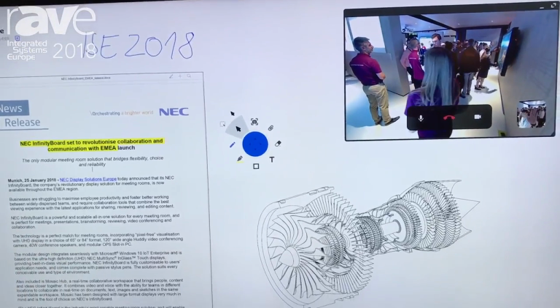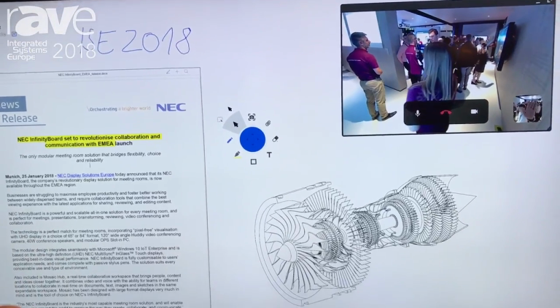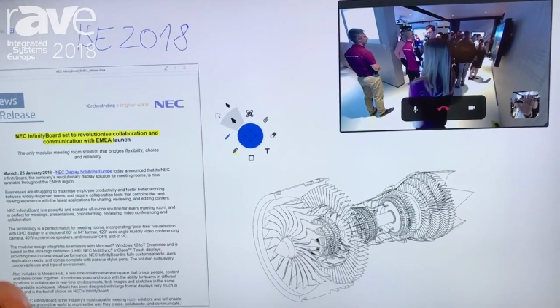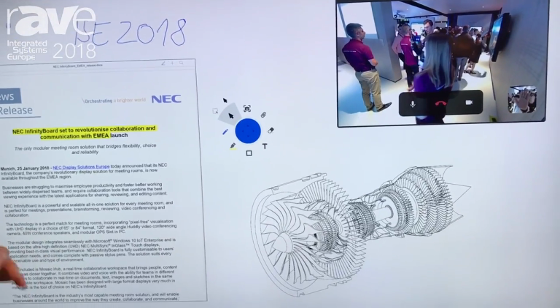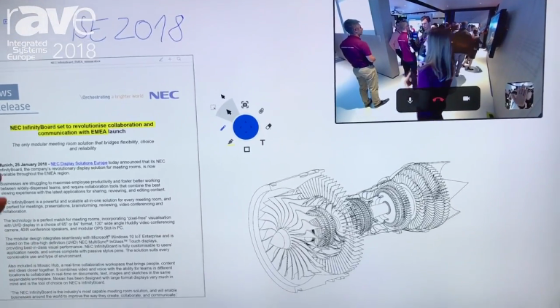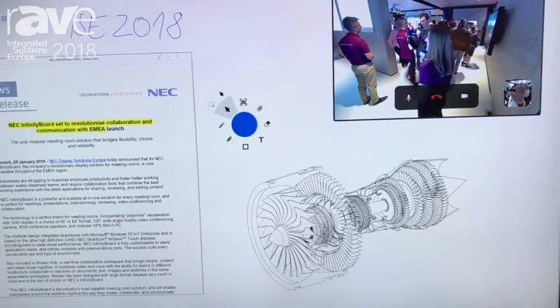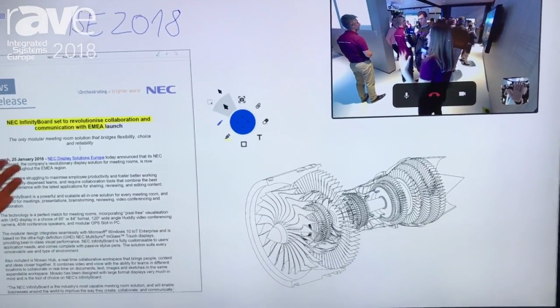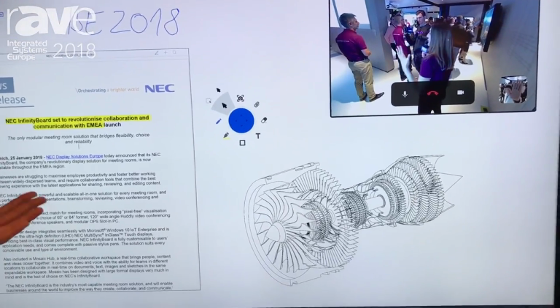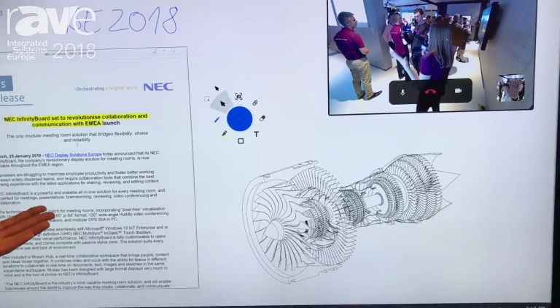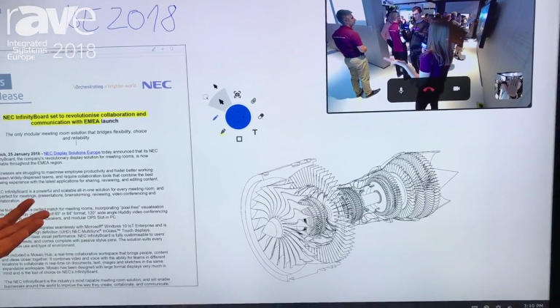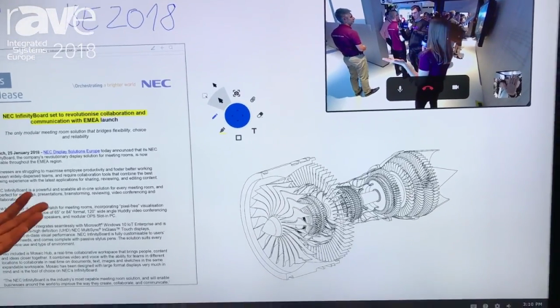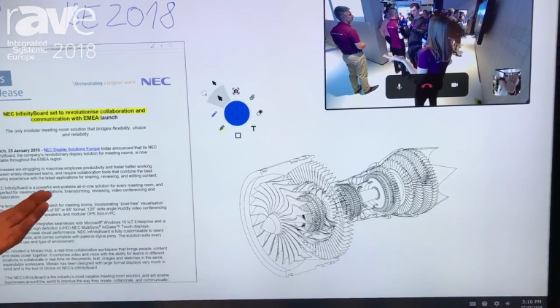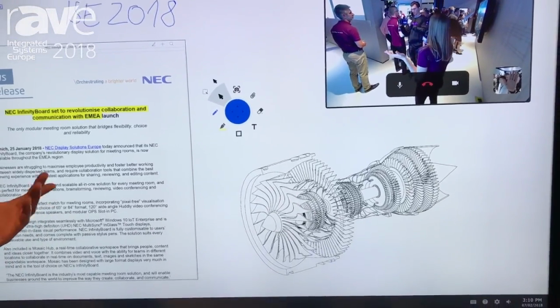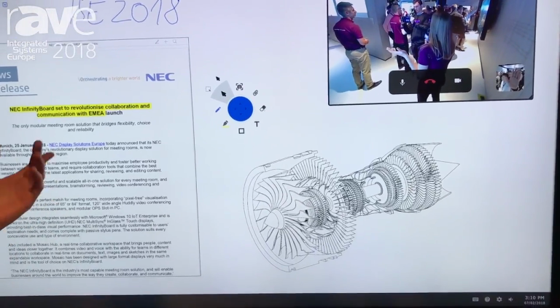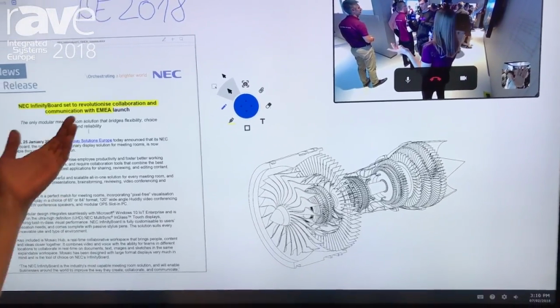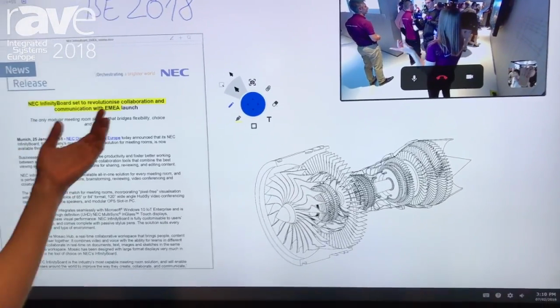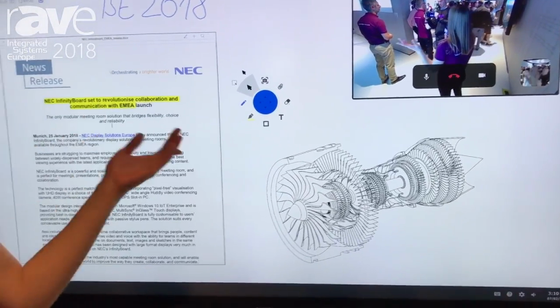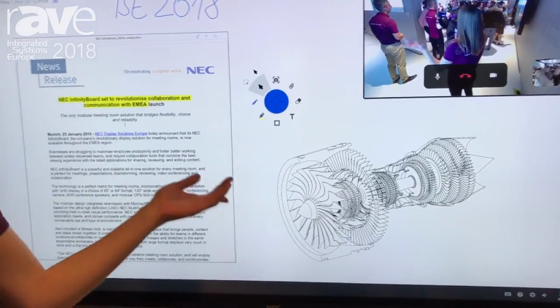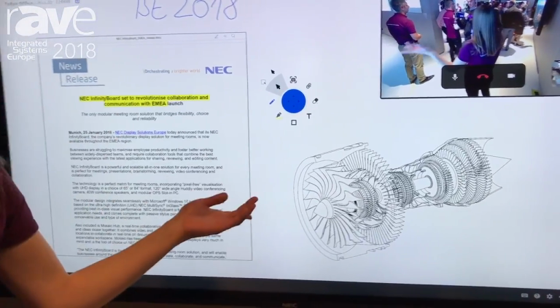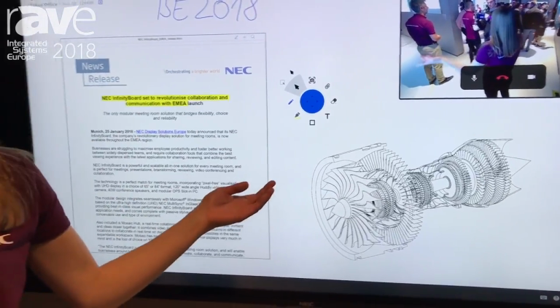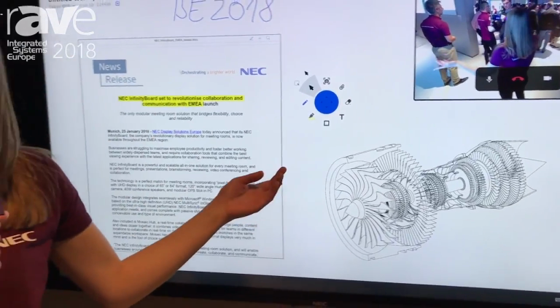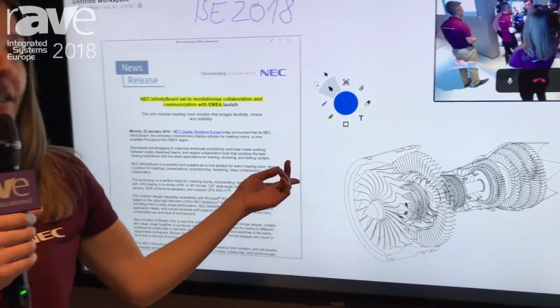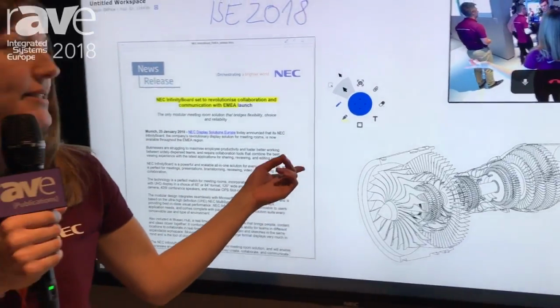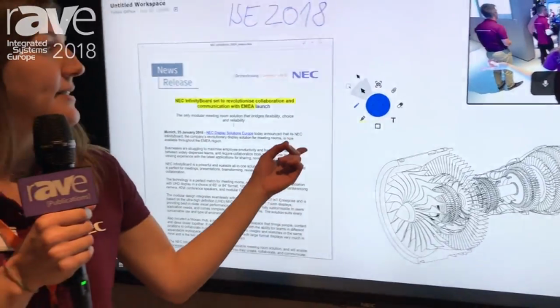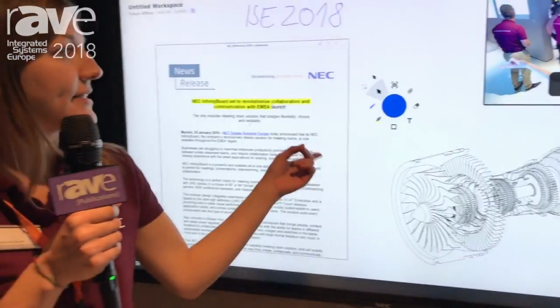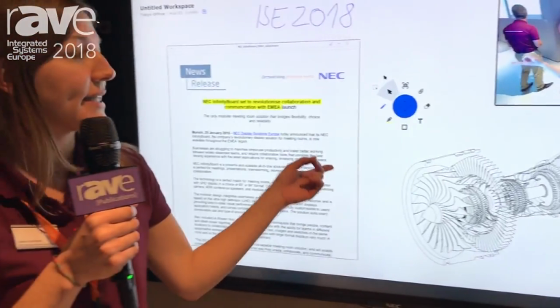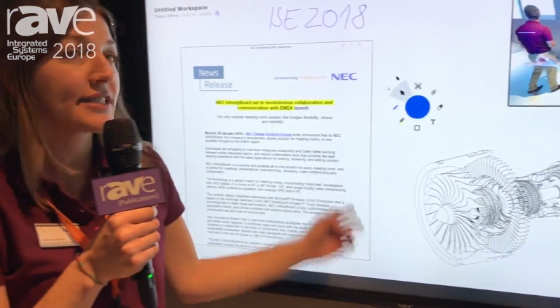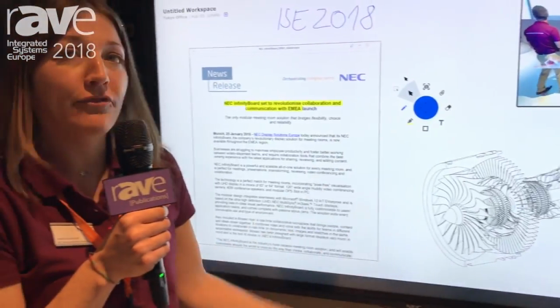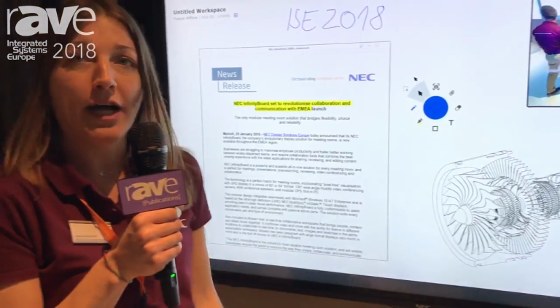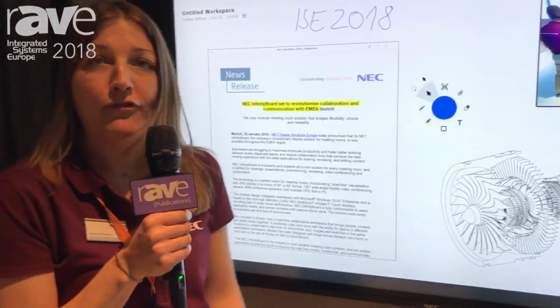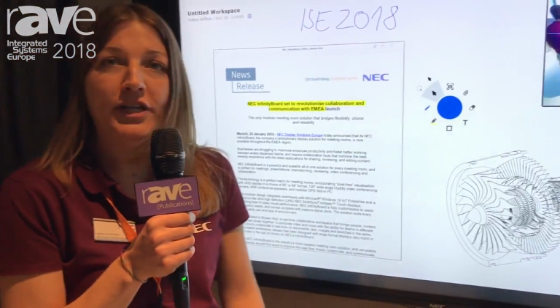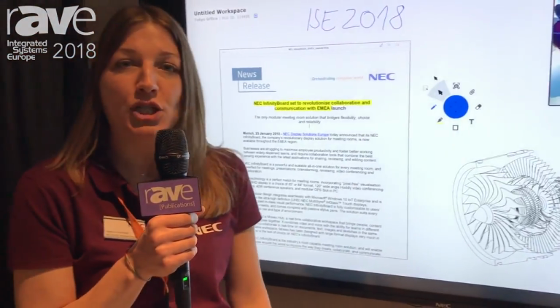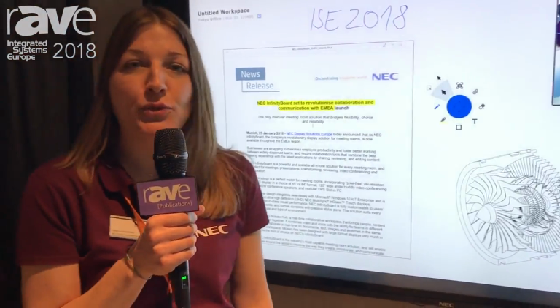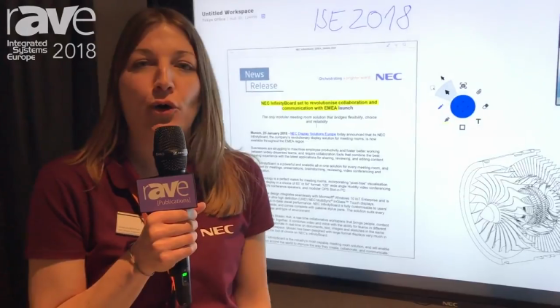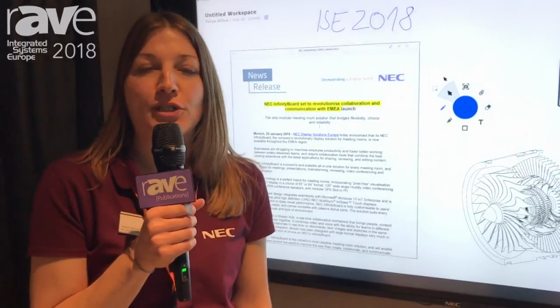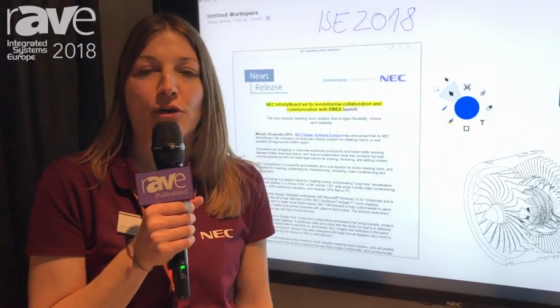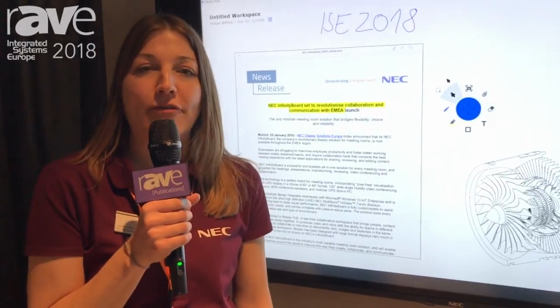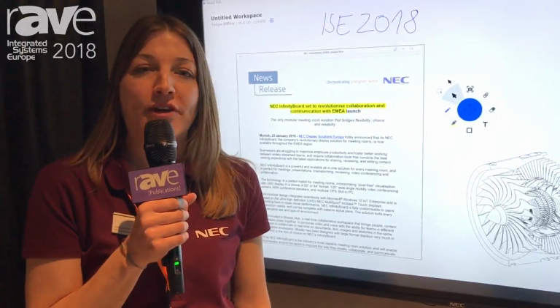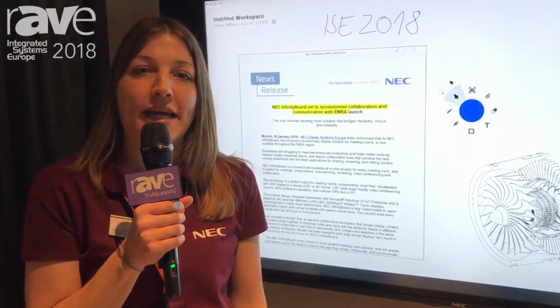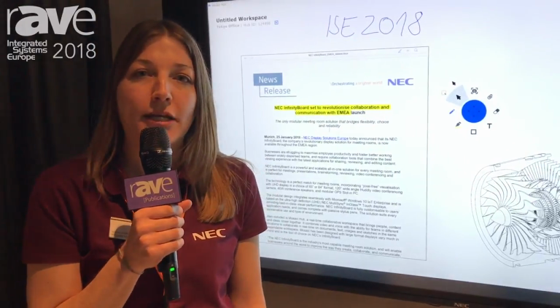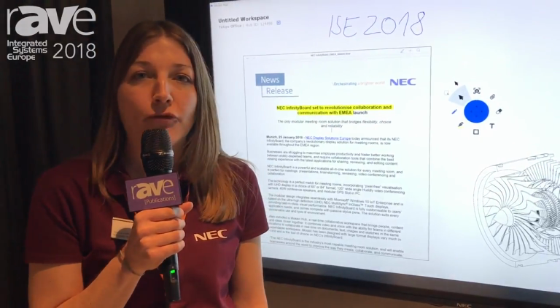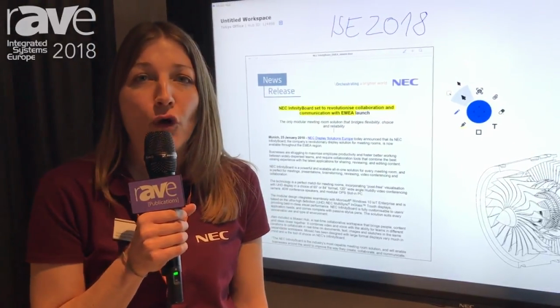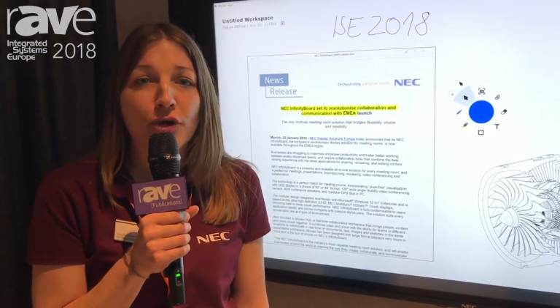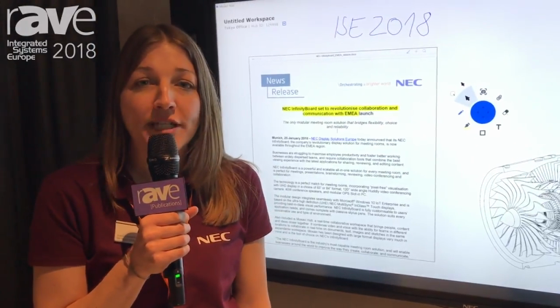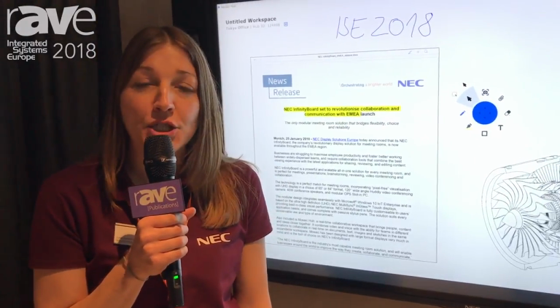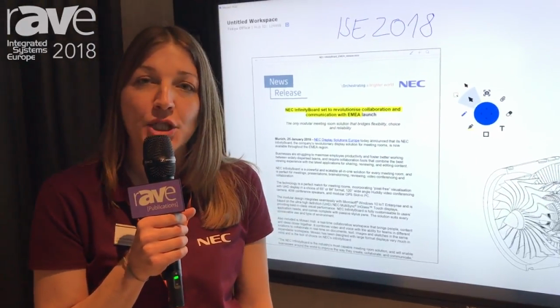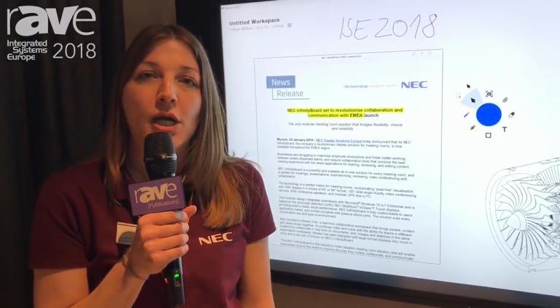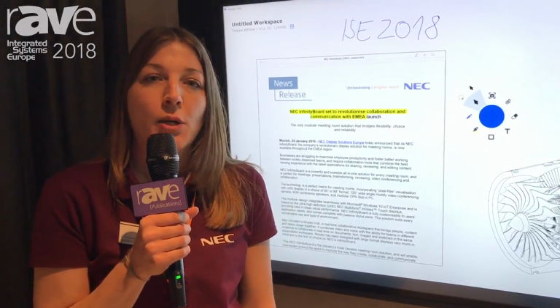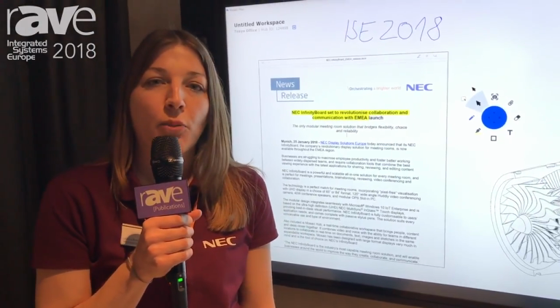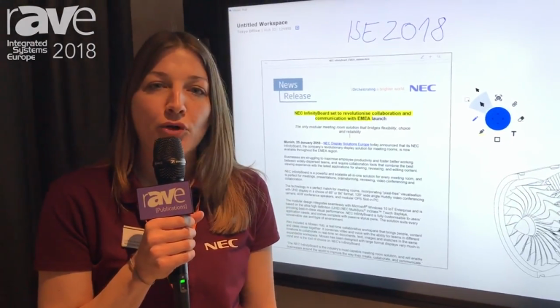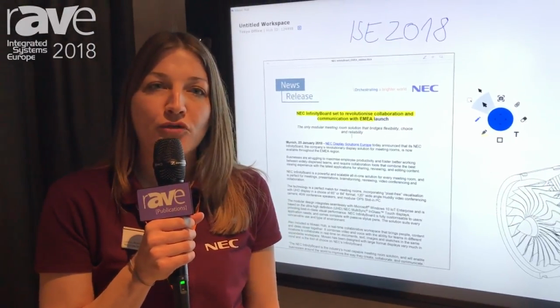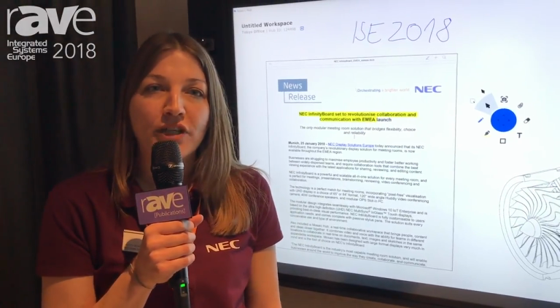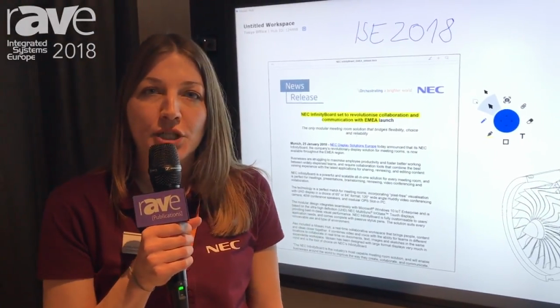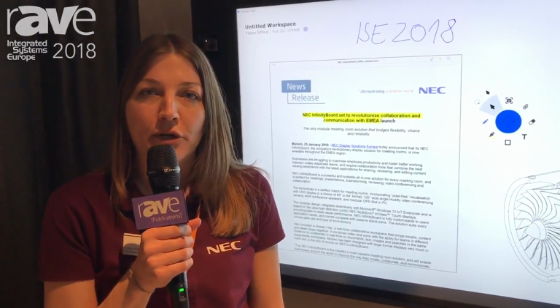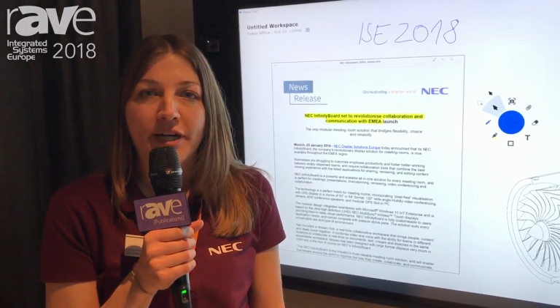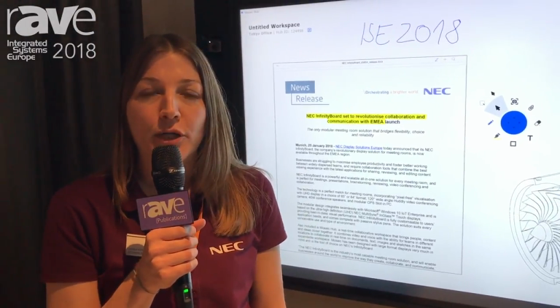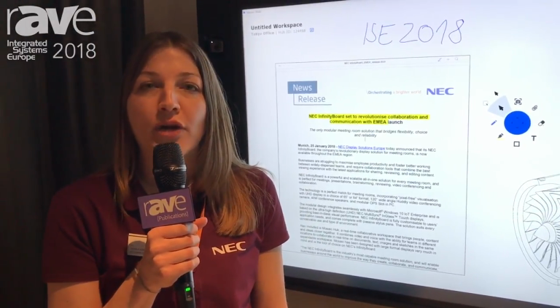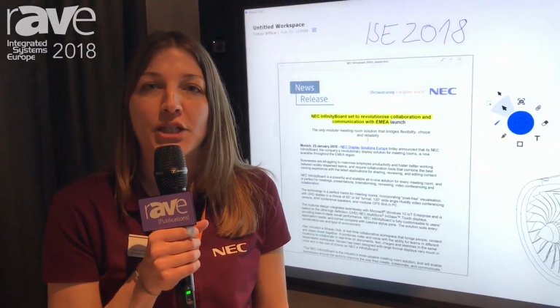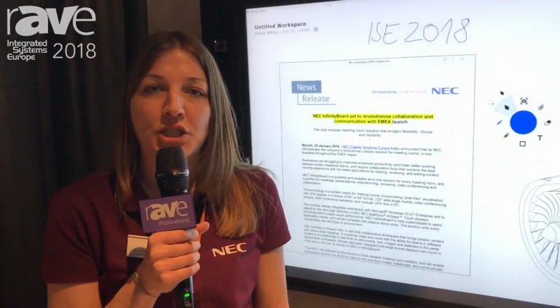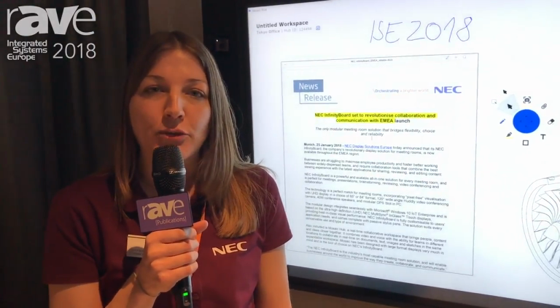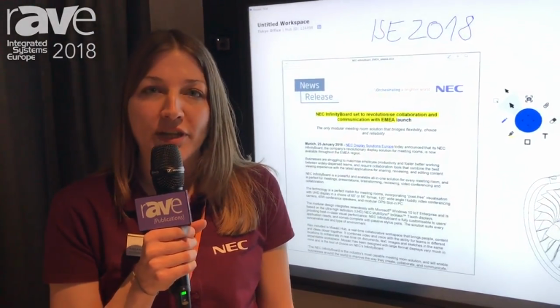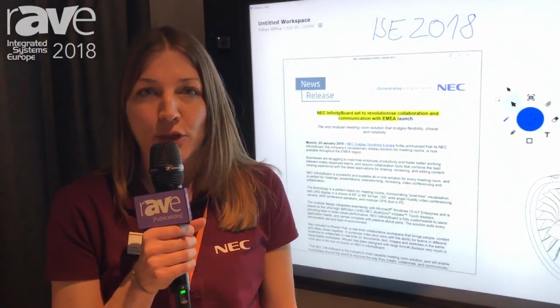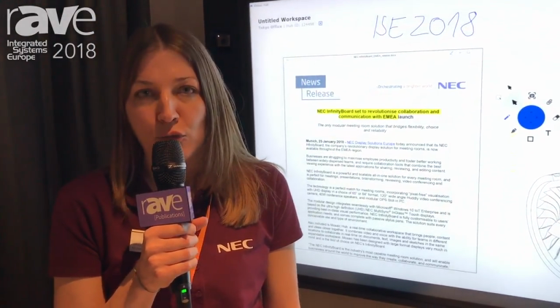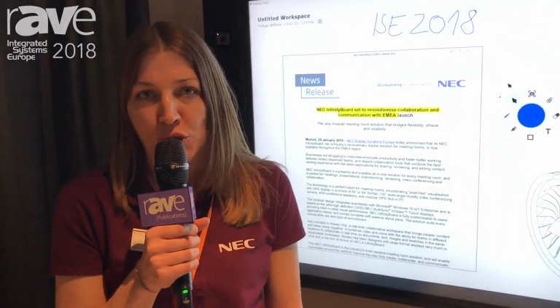The Infinity Board is available in two sizes. This is the 65 inch; we also have an 84 inch, both featuring UHD resolution.